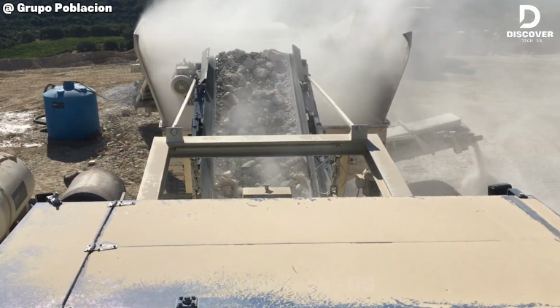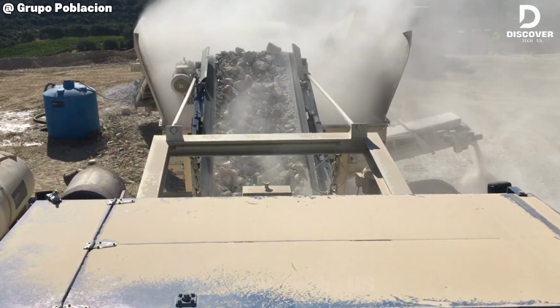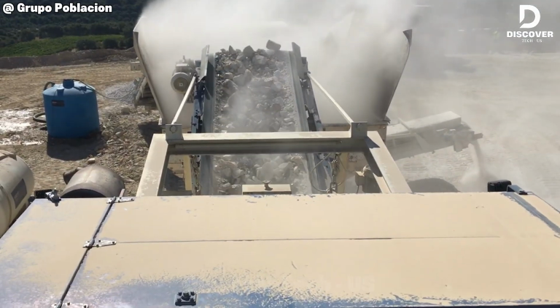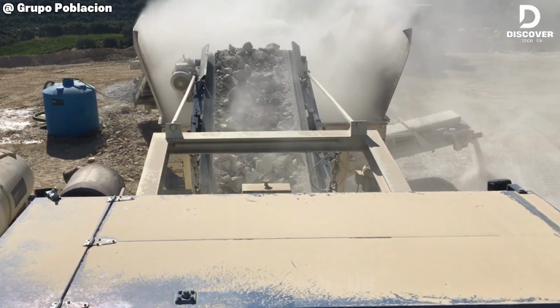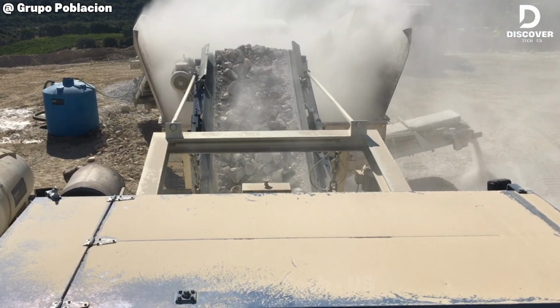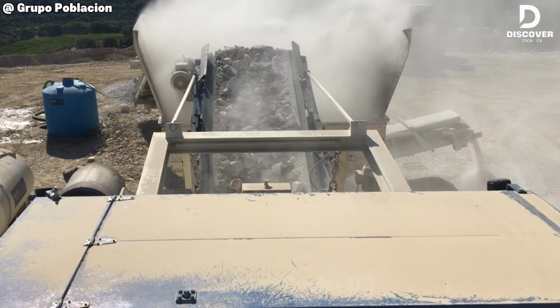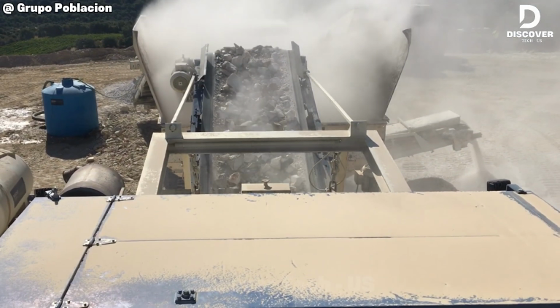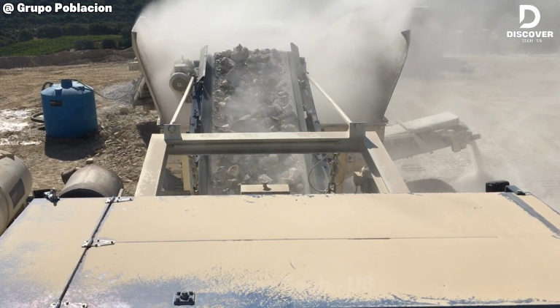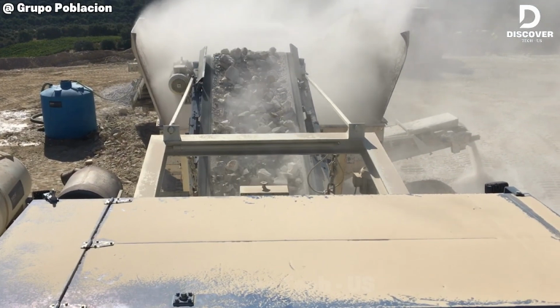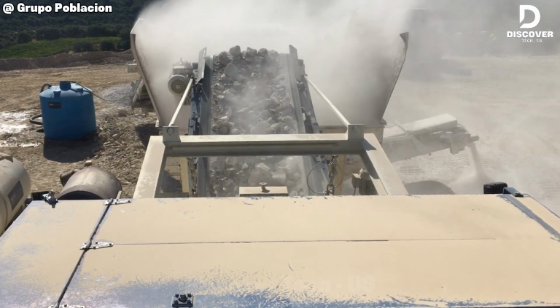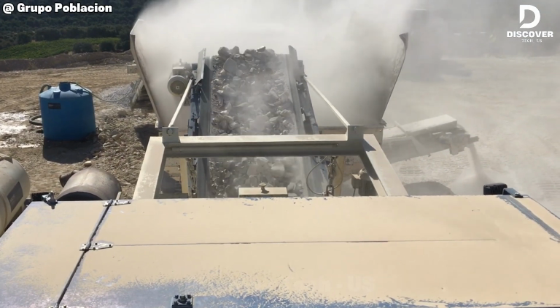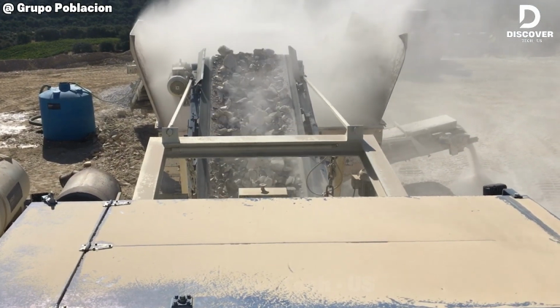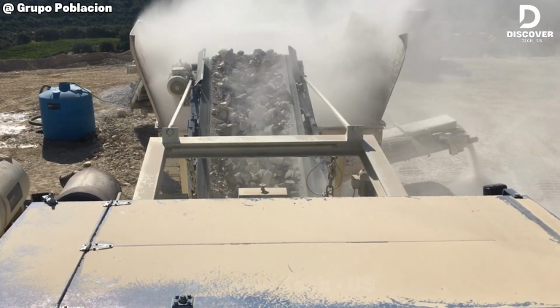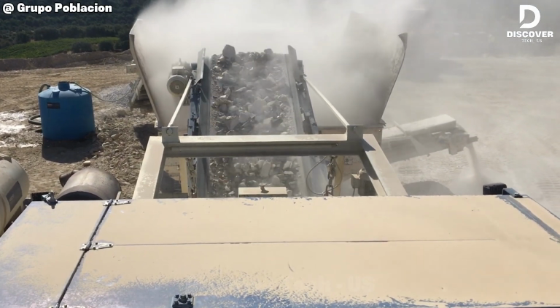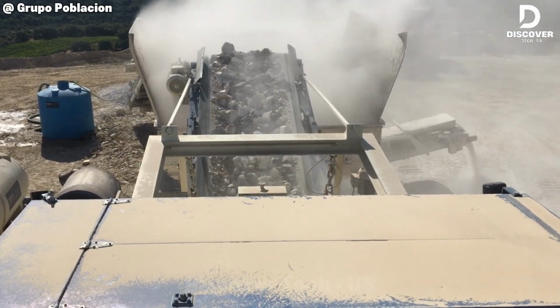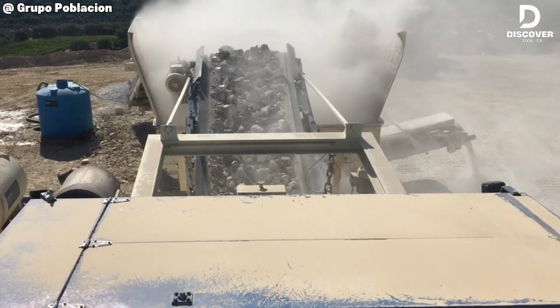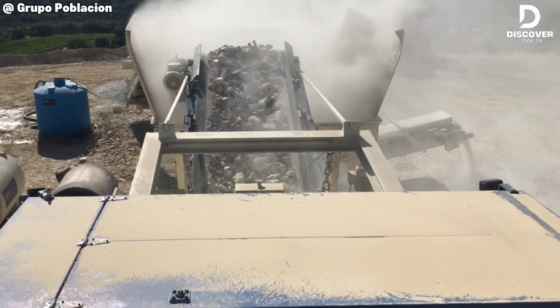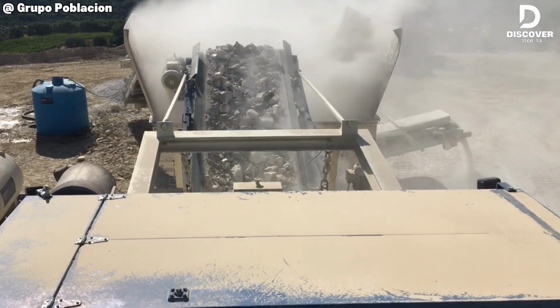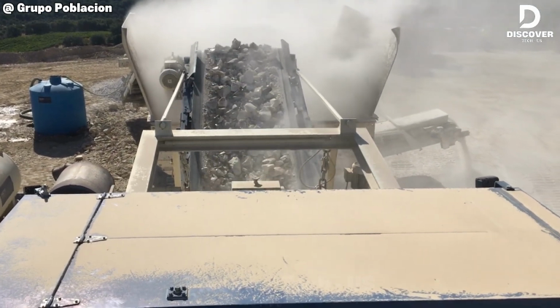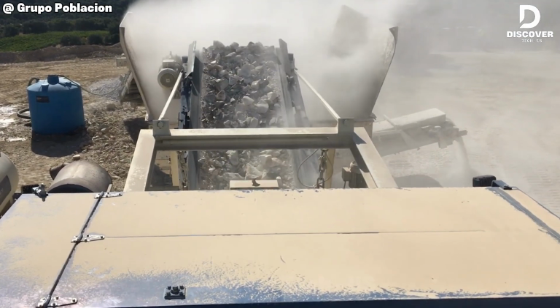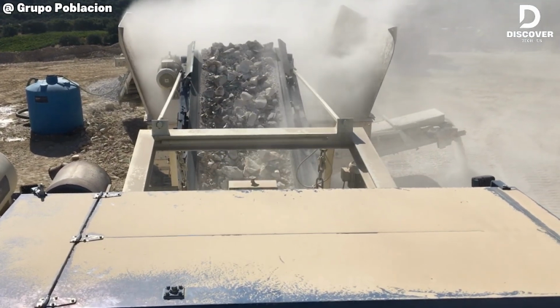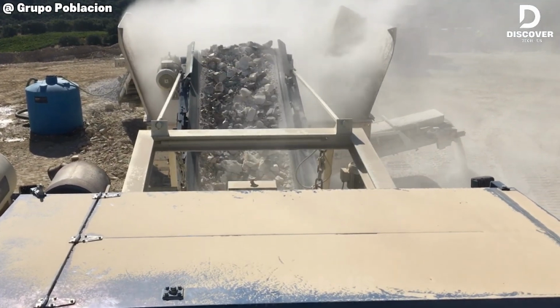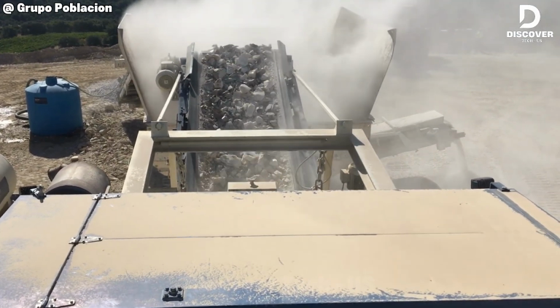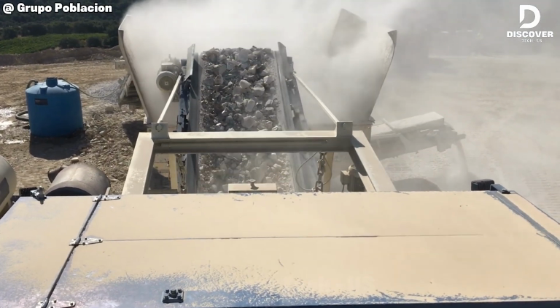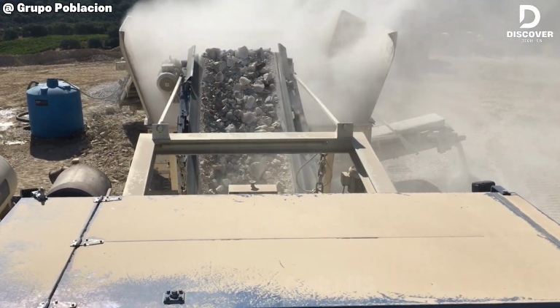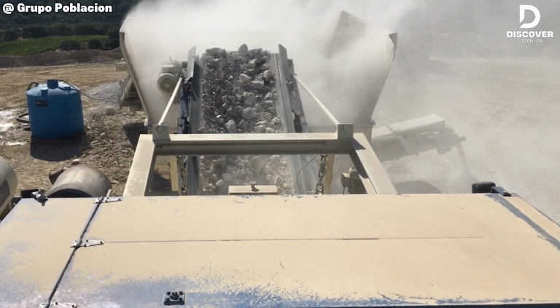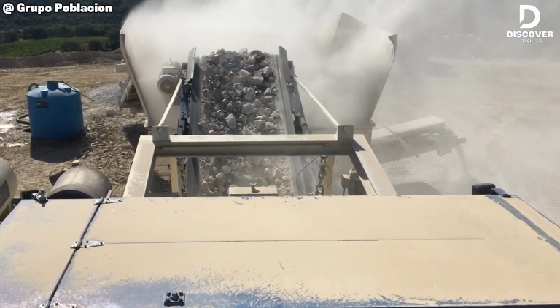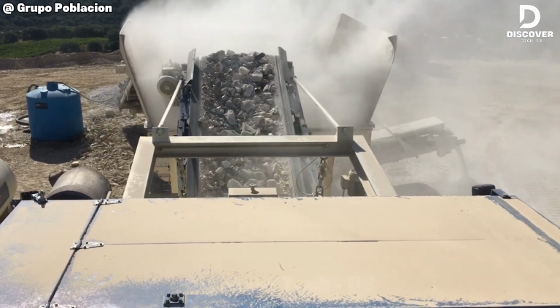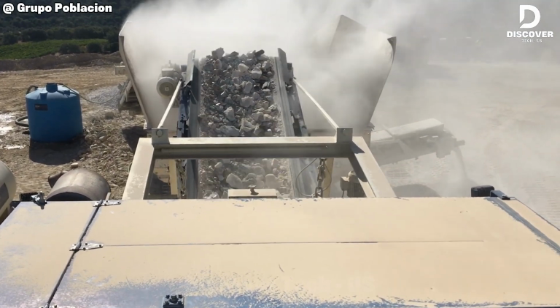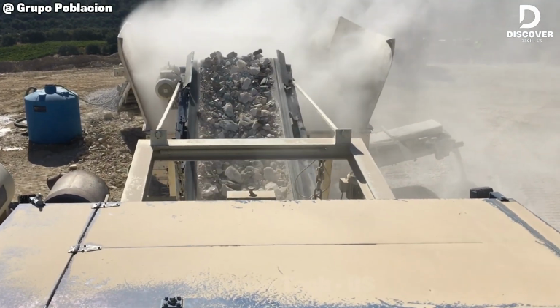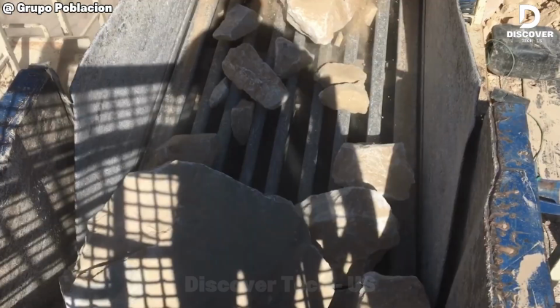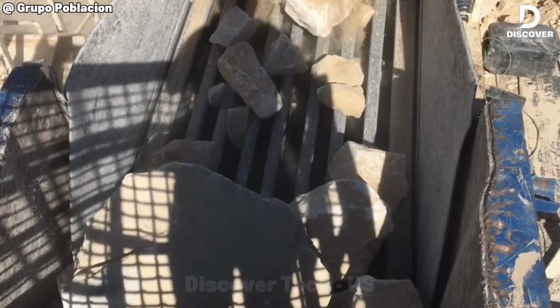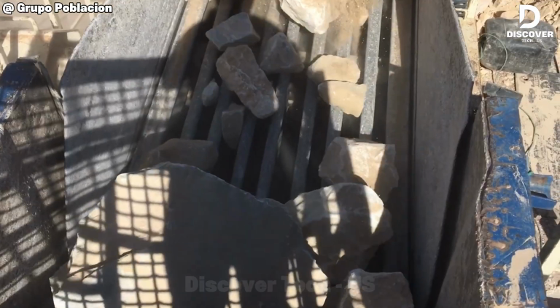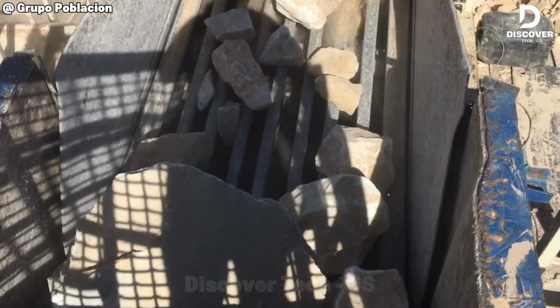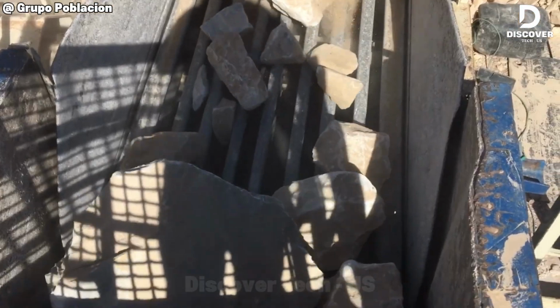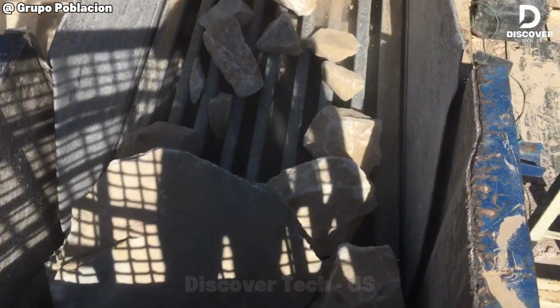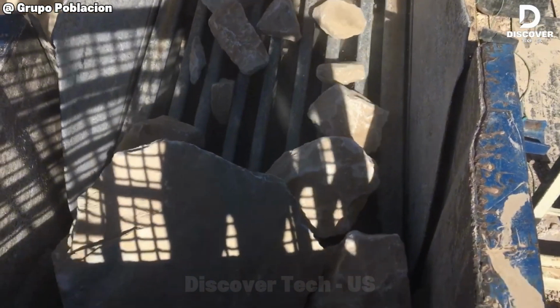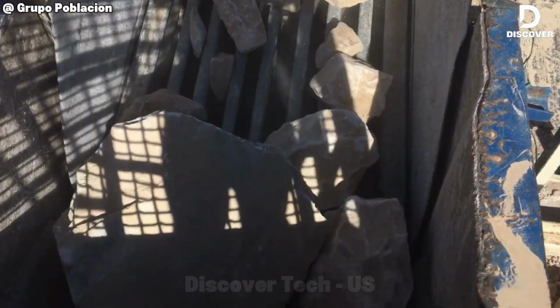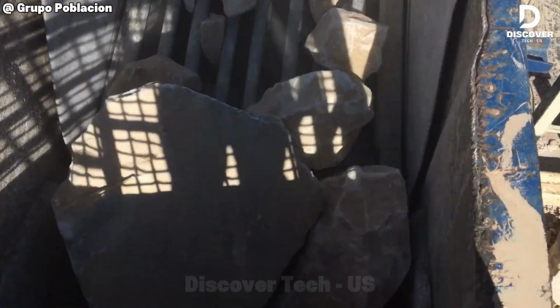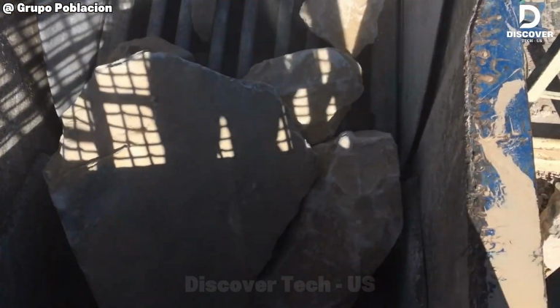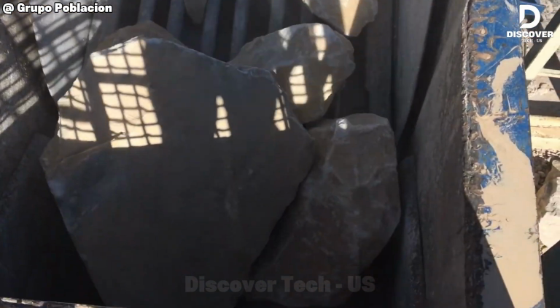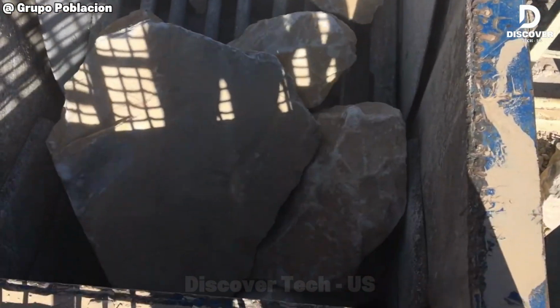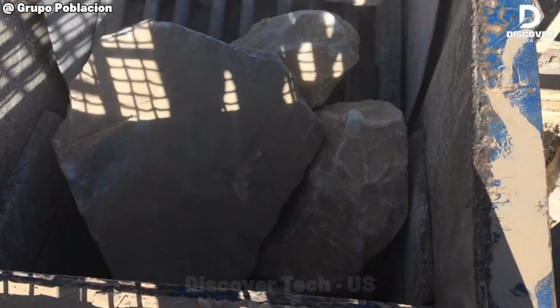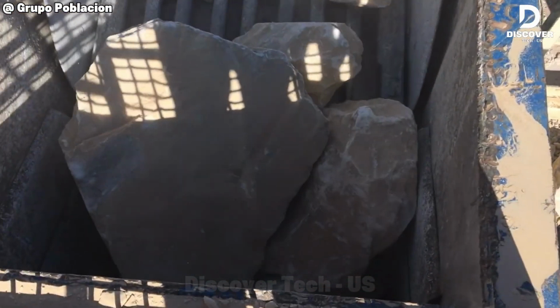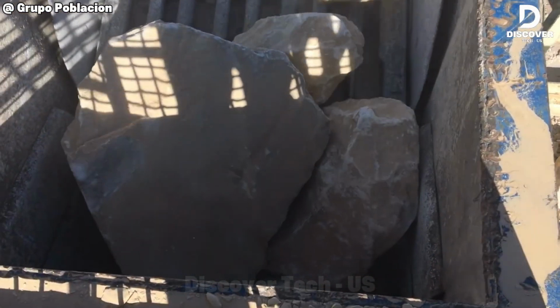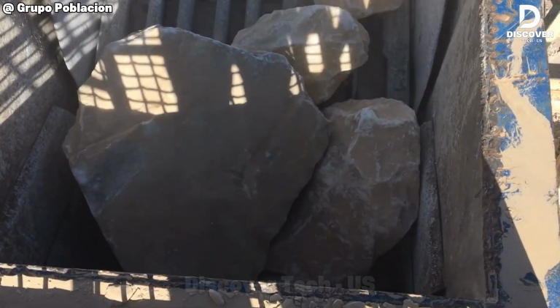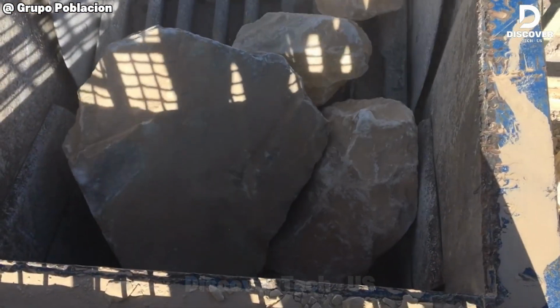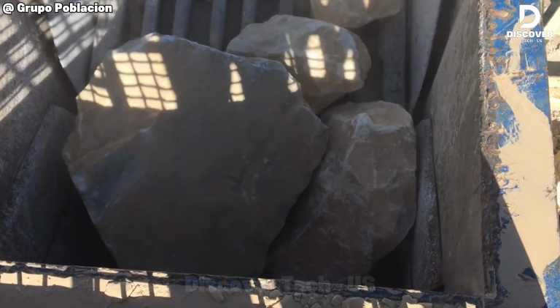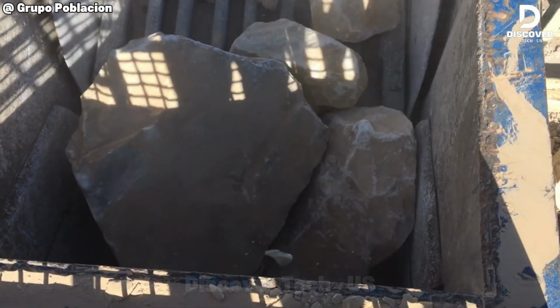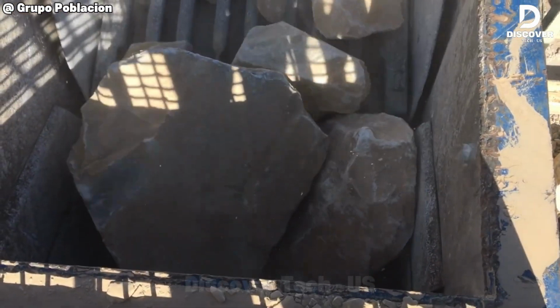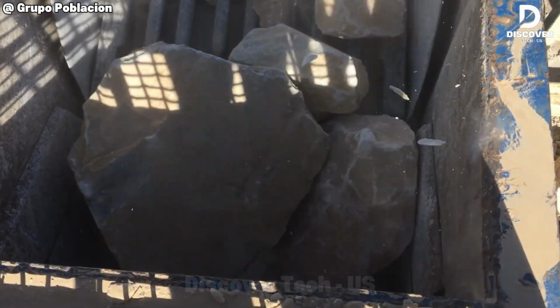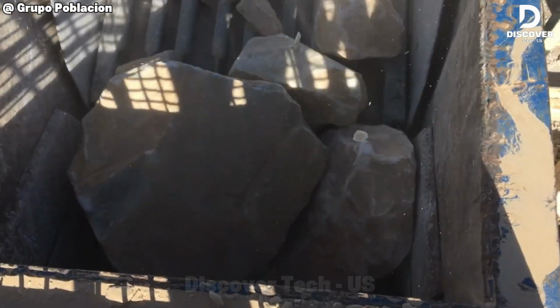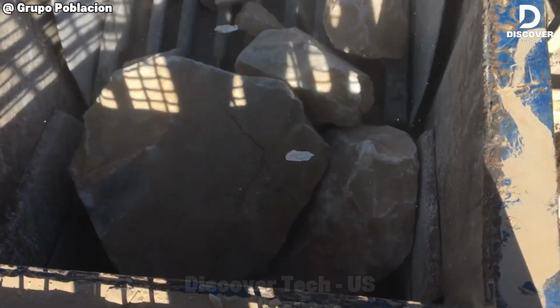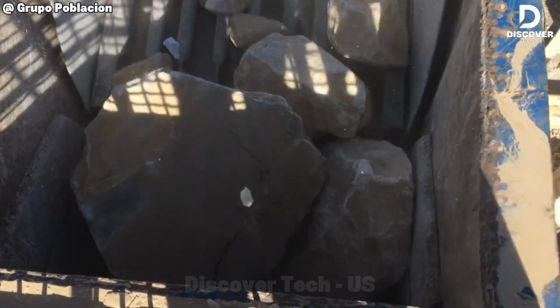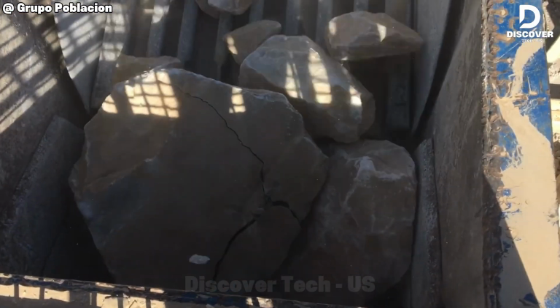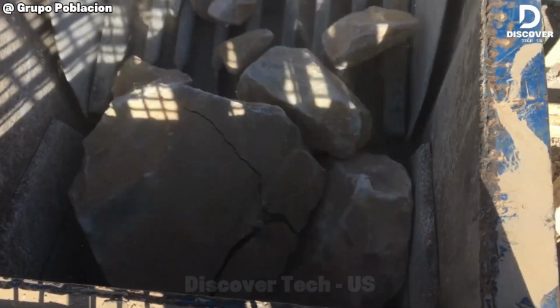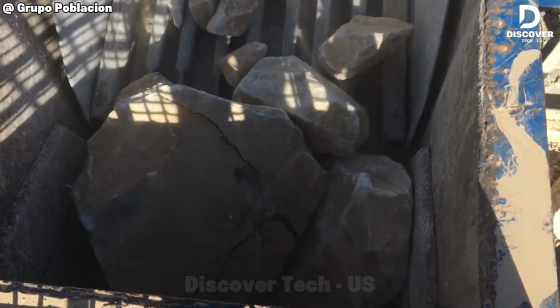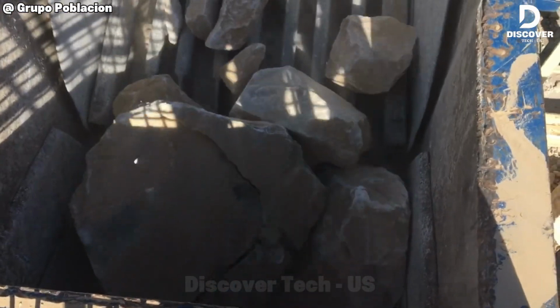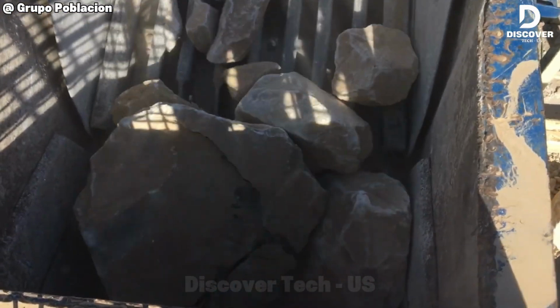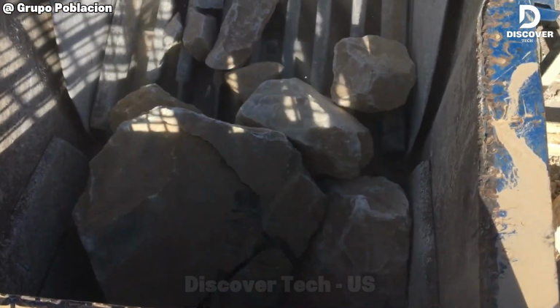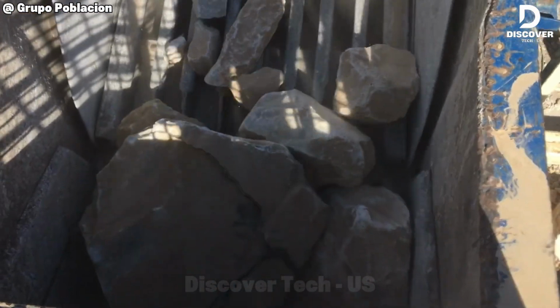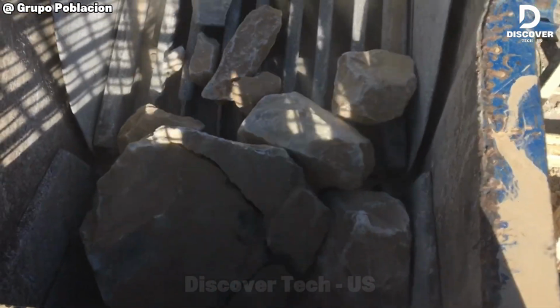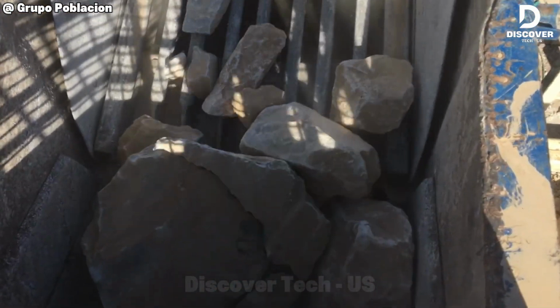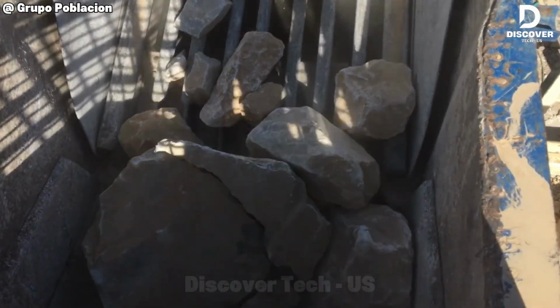That hopper feed runs smoother than my coffee maker, but instead of brewing coffee, it handles rocks like a pro.